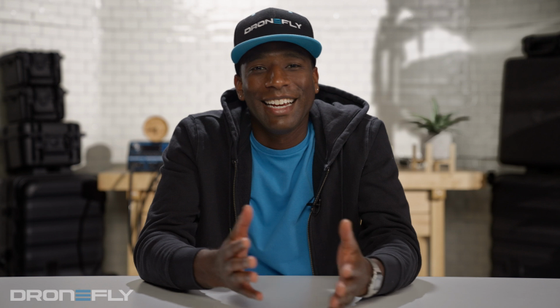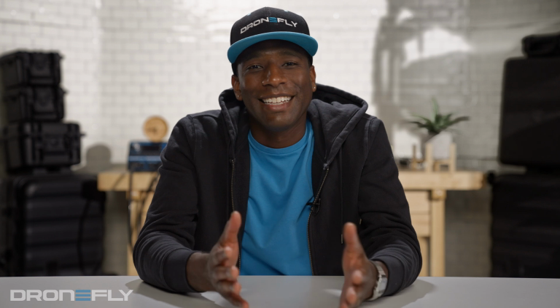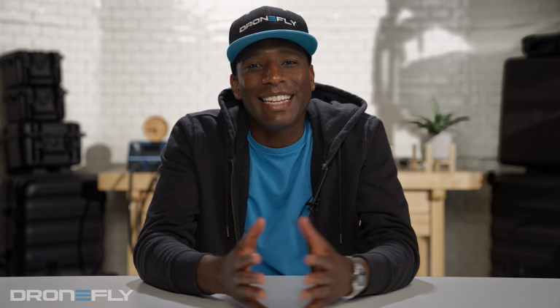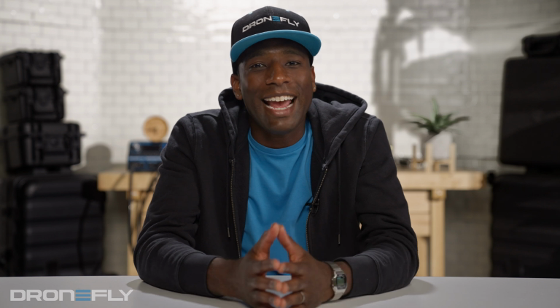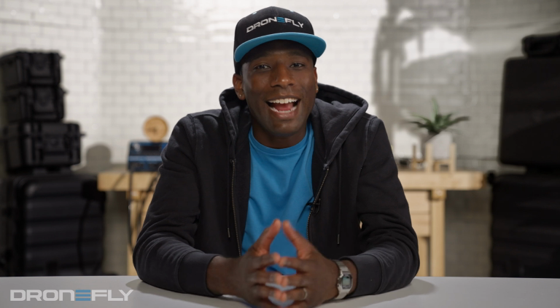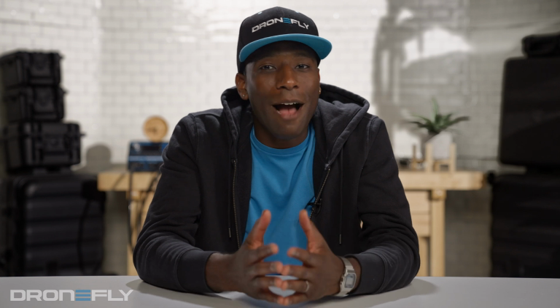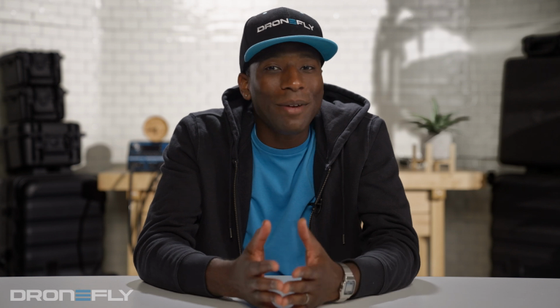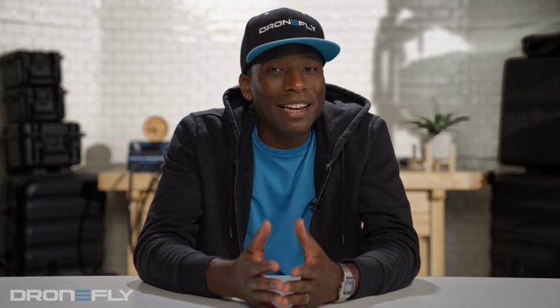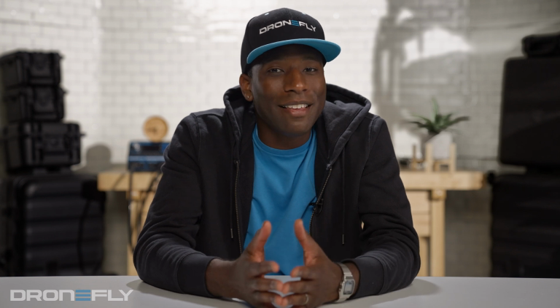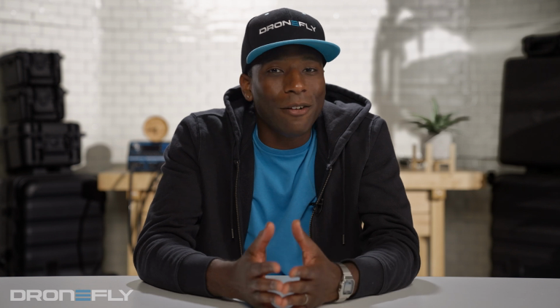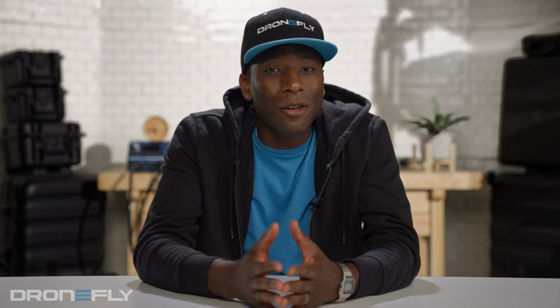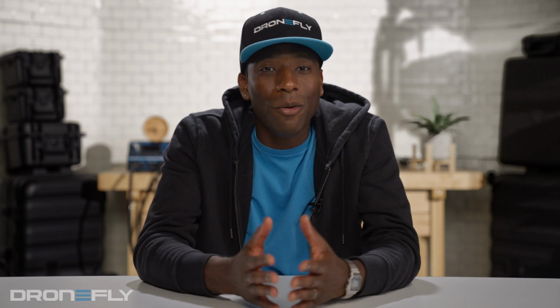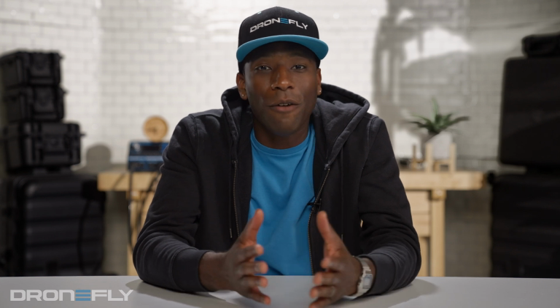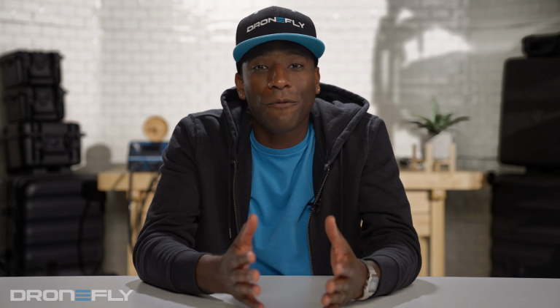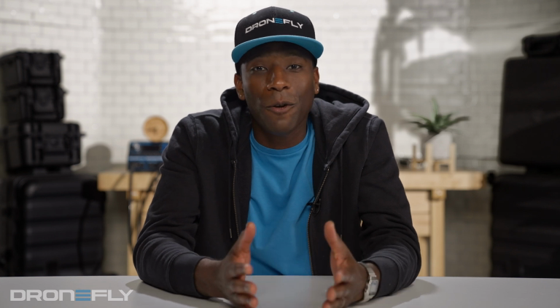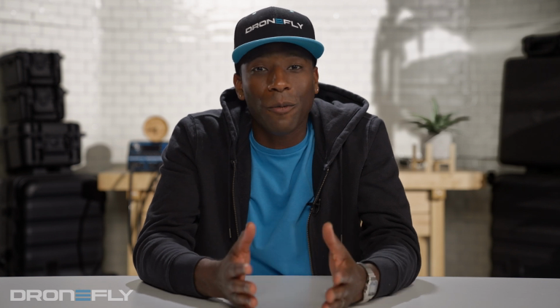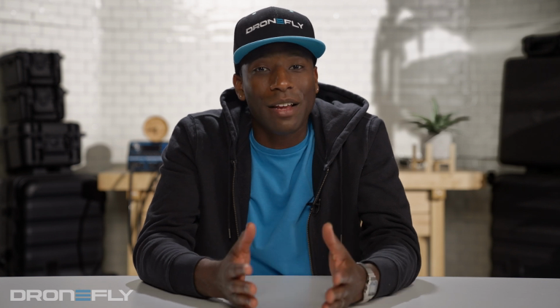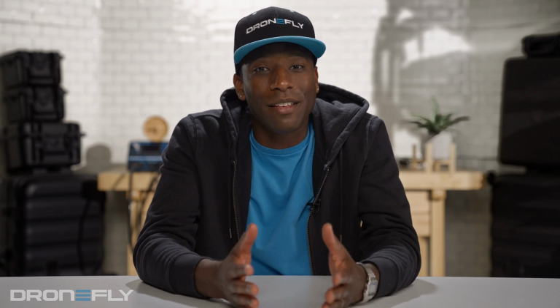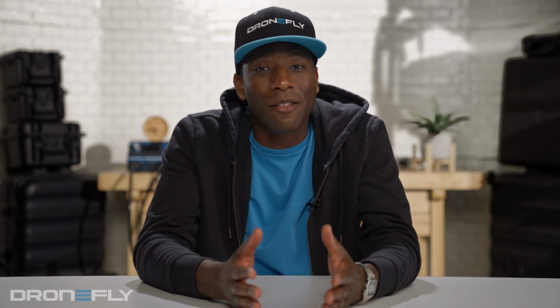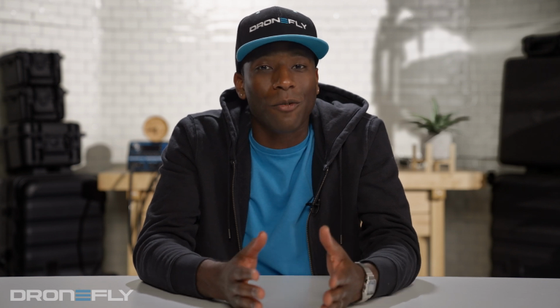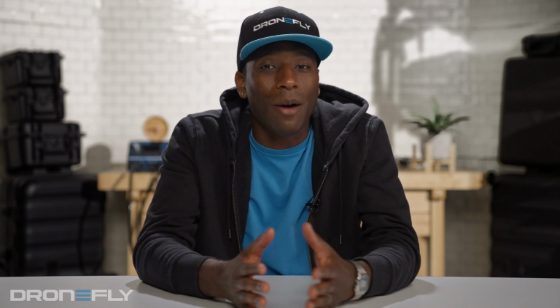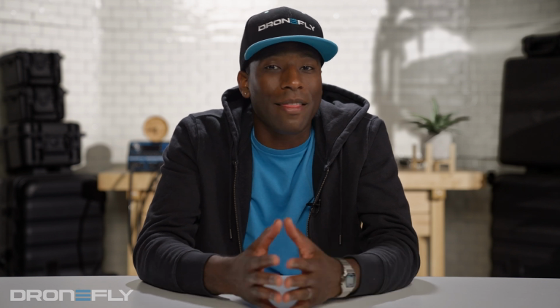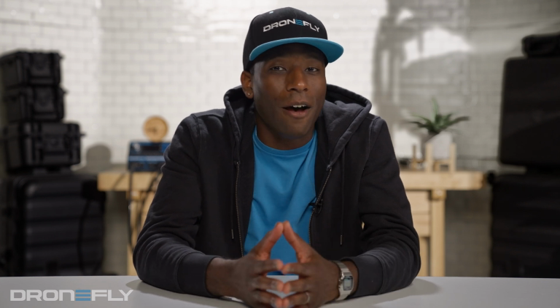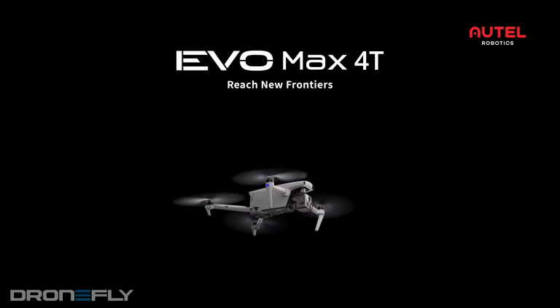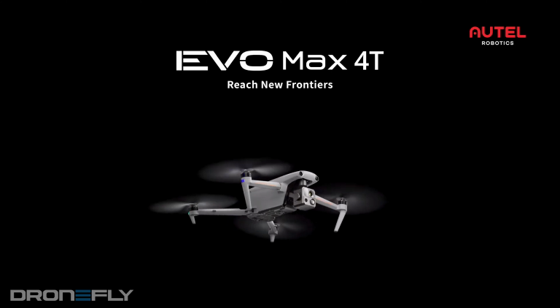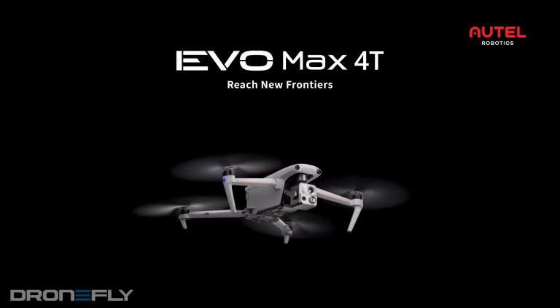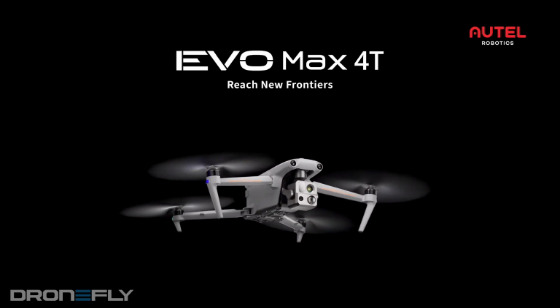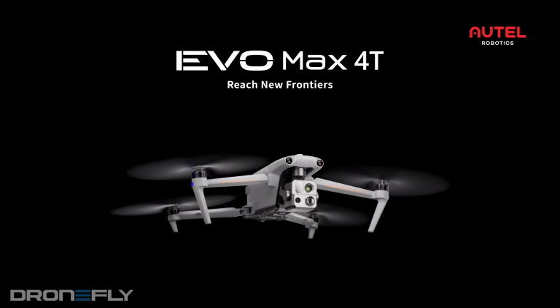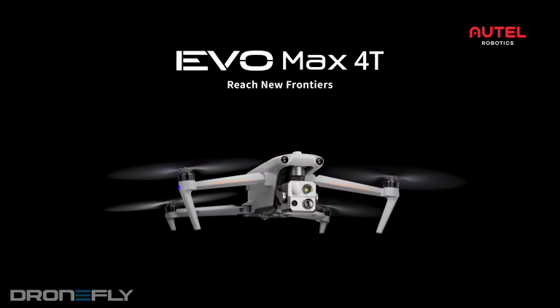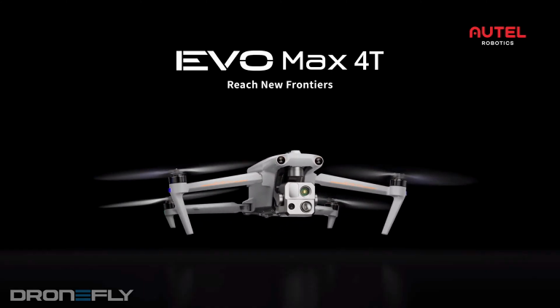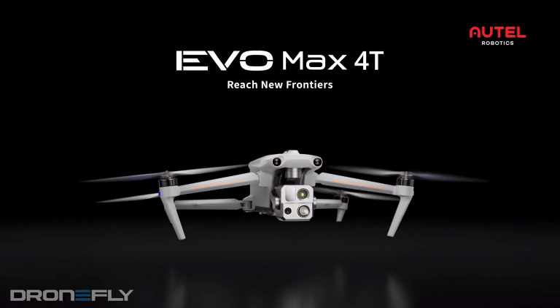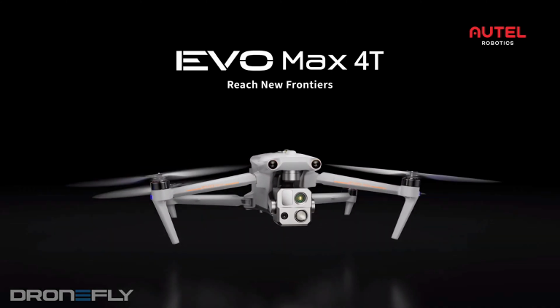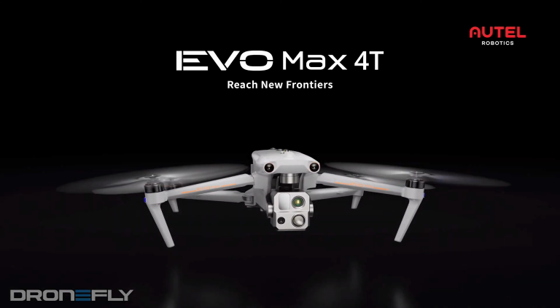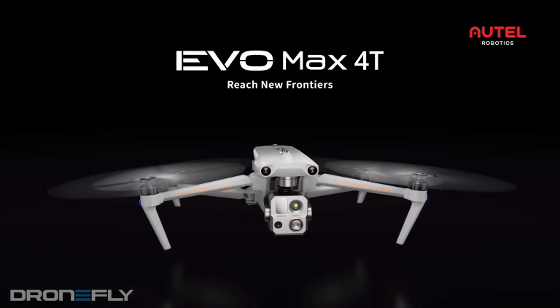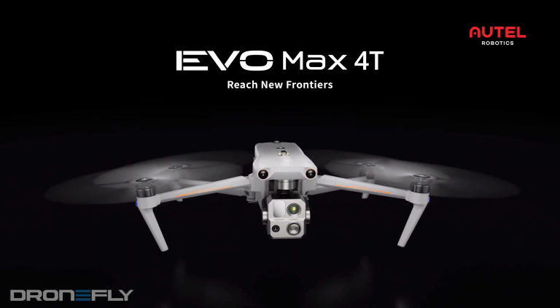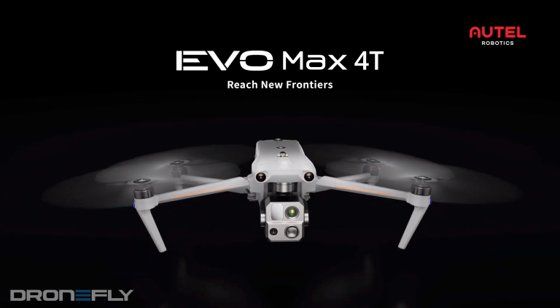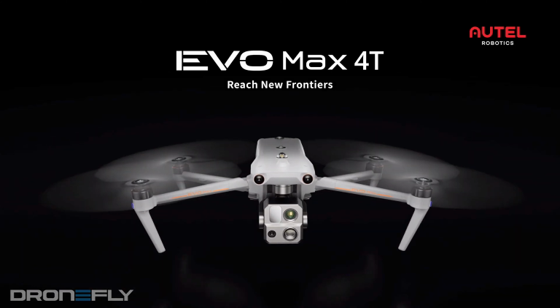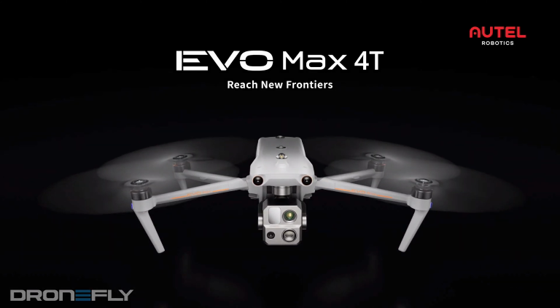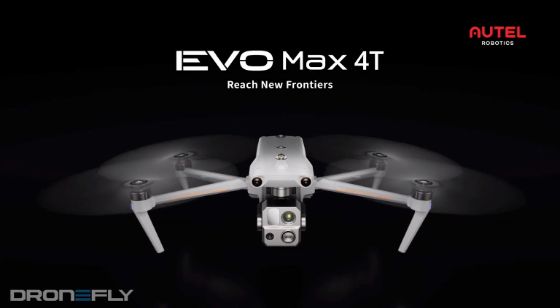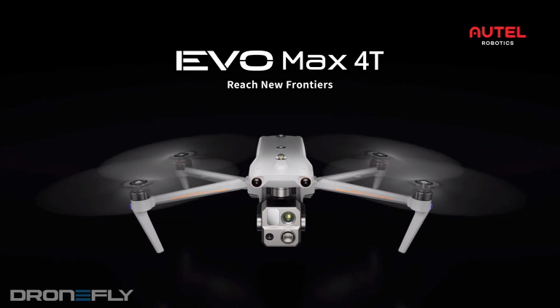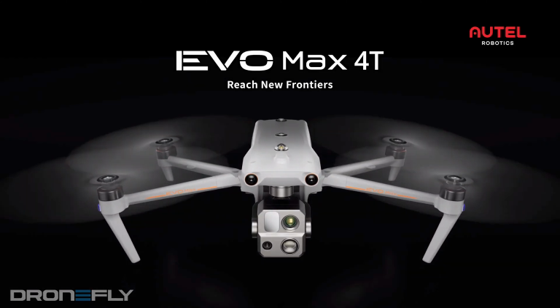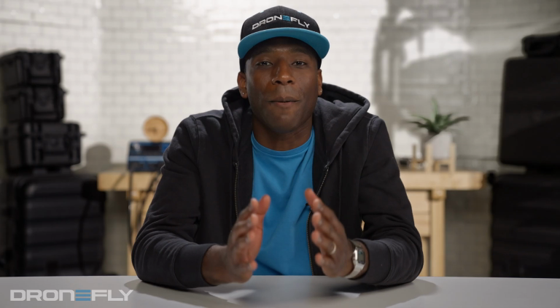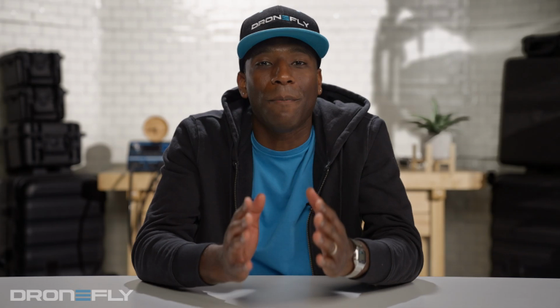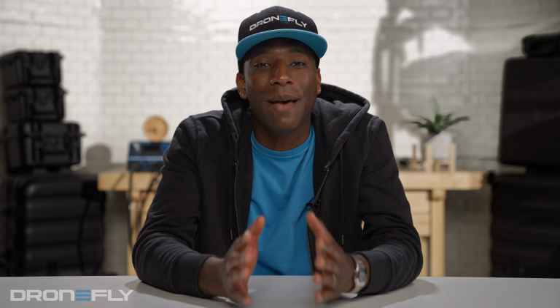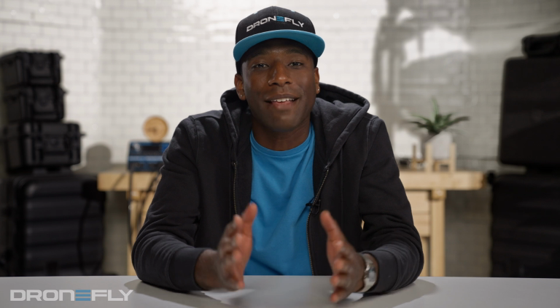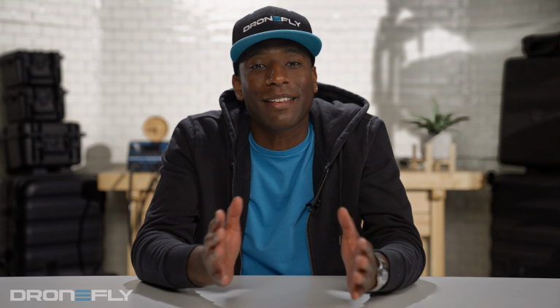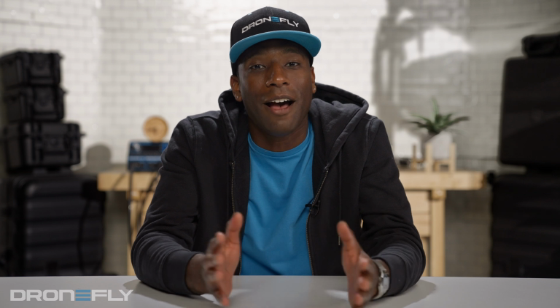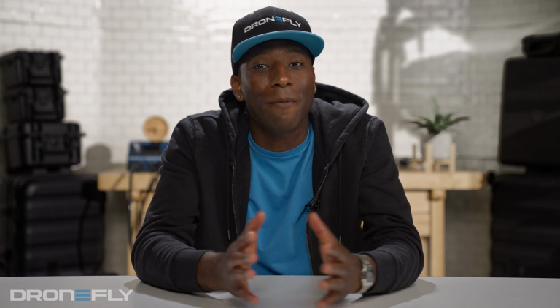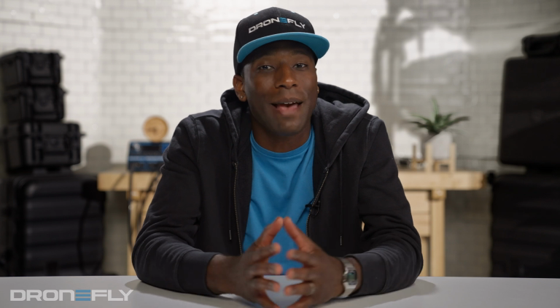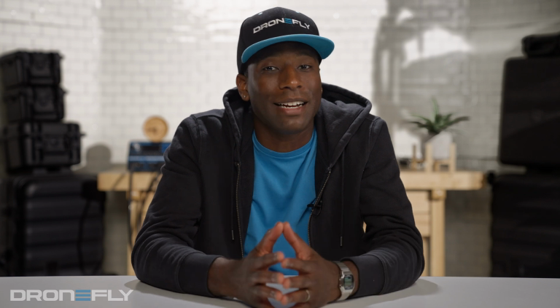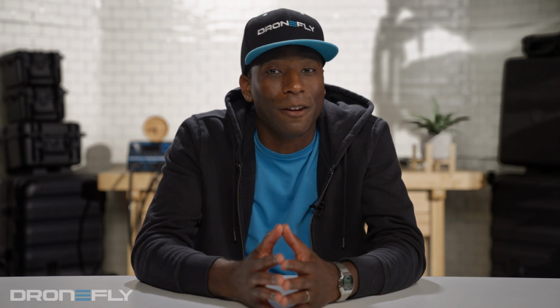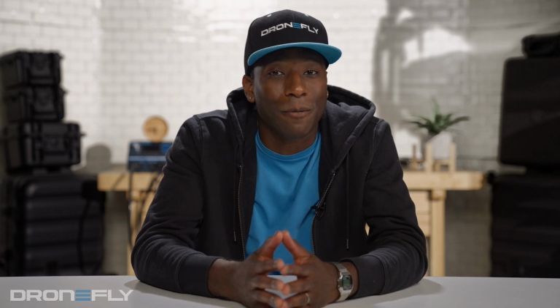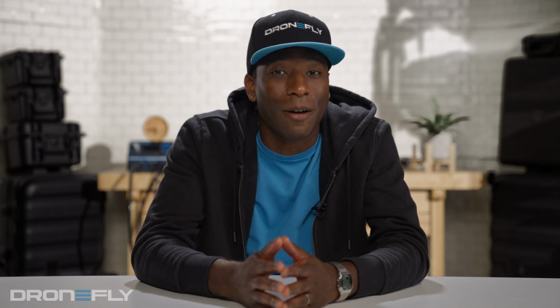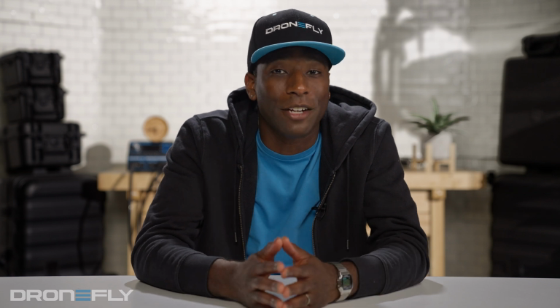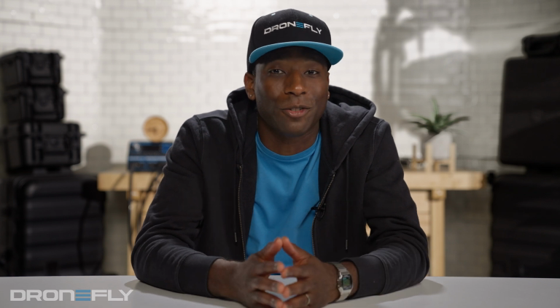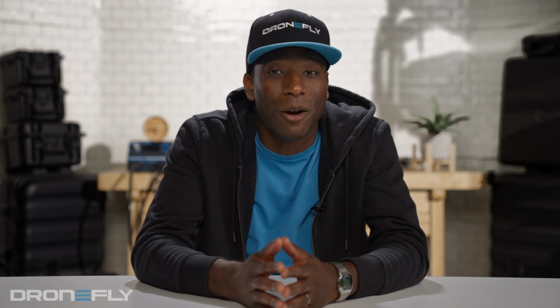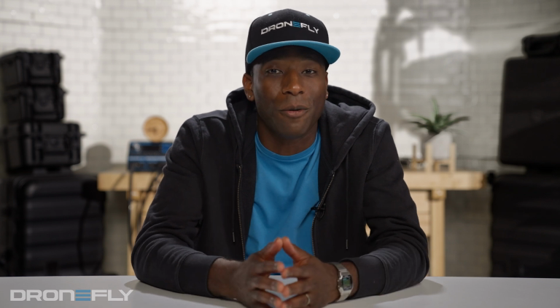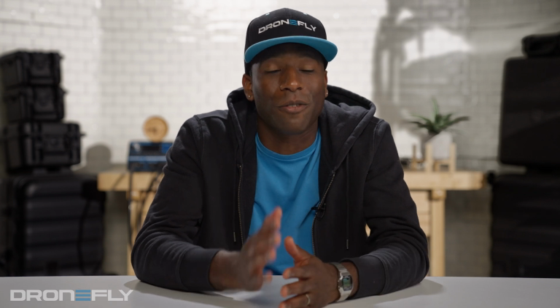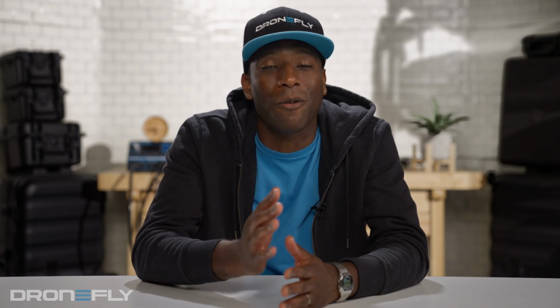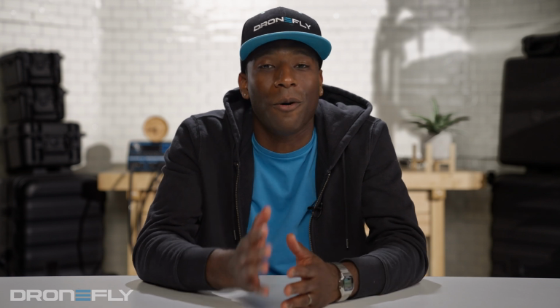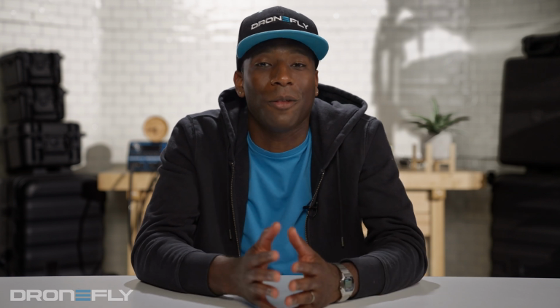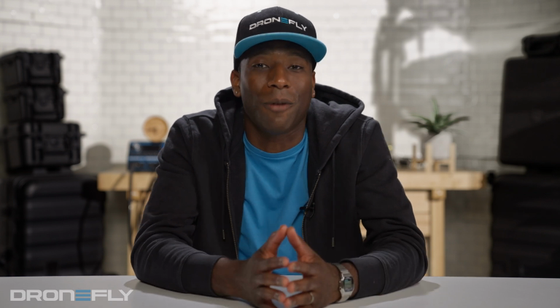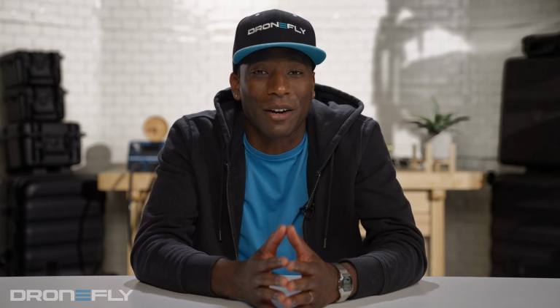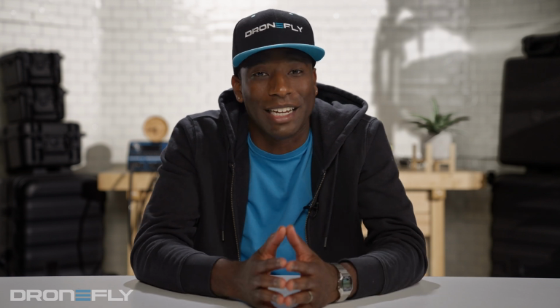Today, I'm going to tell you a few reasons why the Autel Evo Max 4T is one of the best compact enterprise drones on the market.